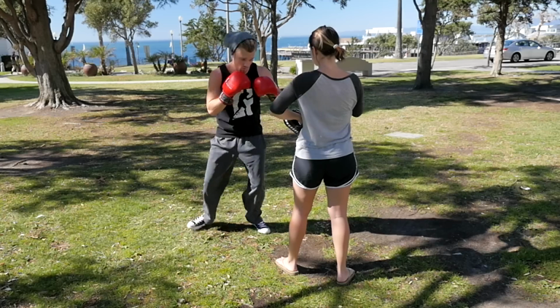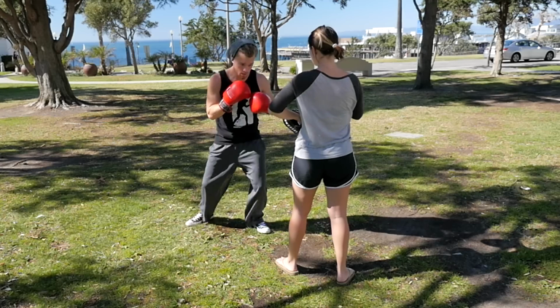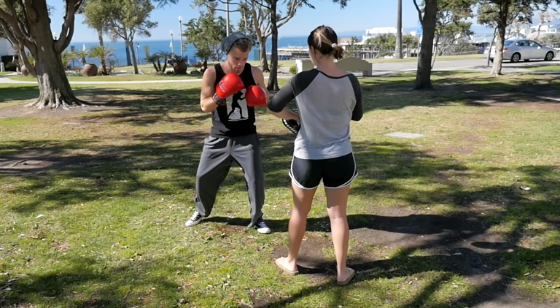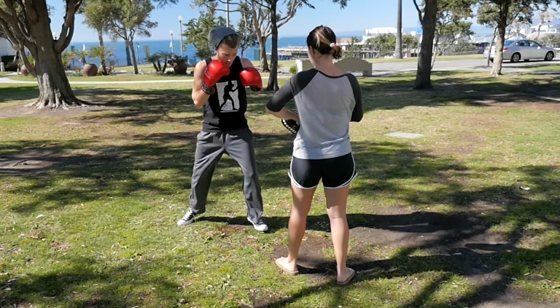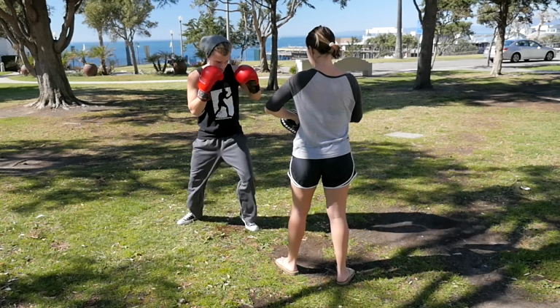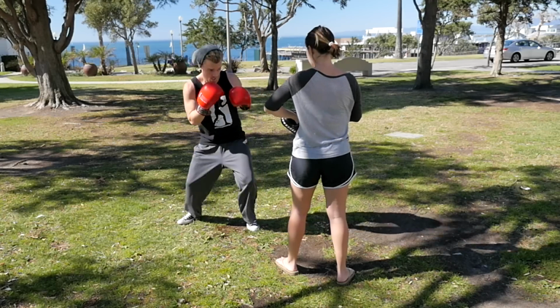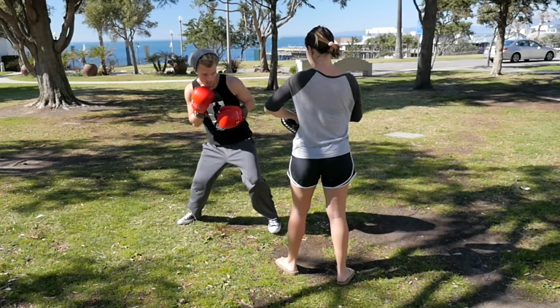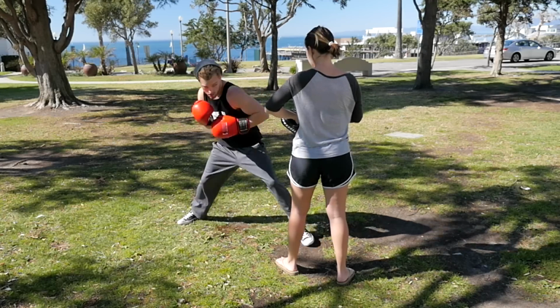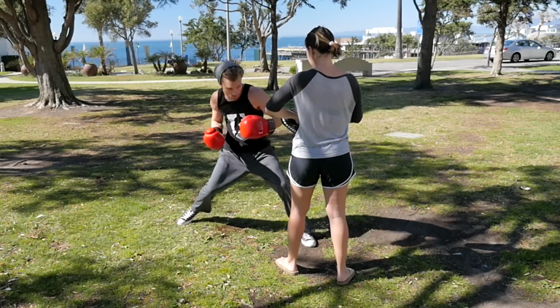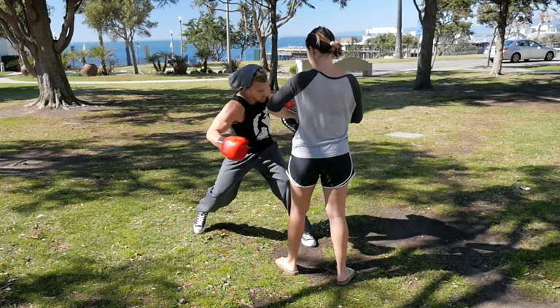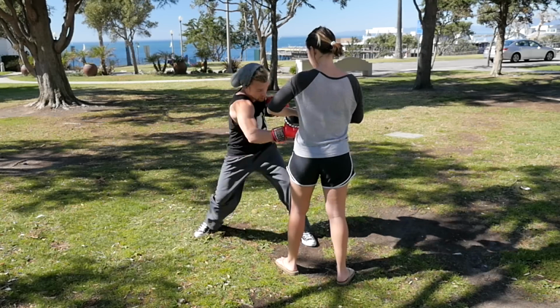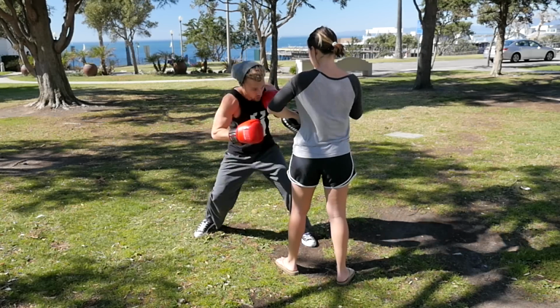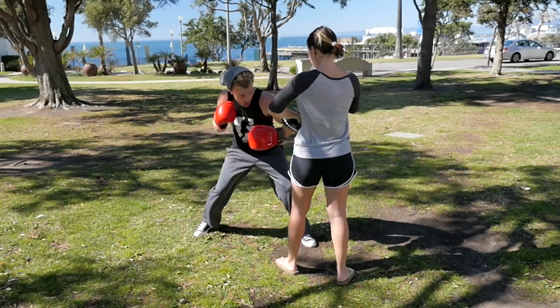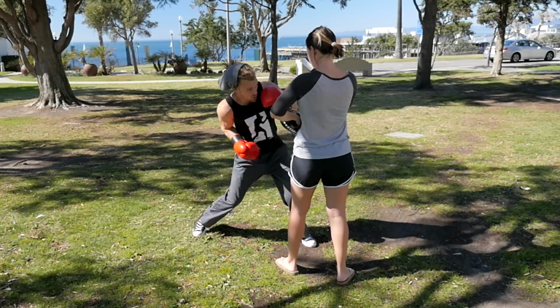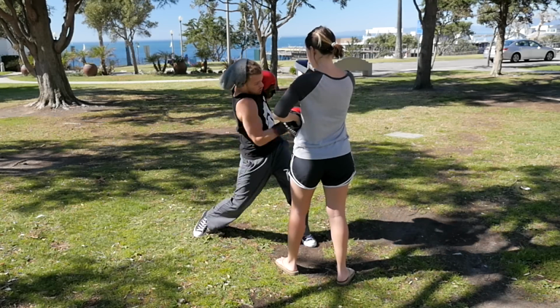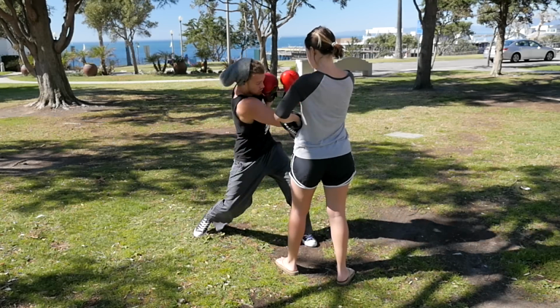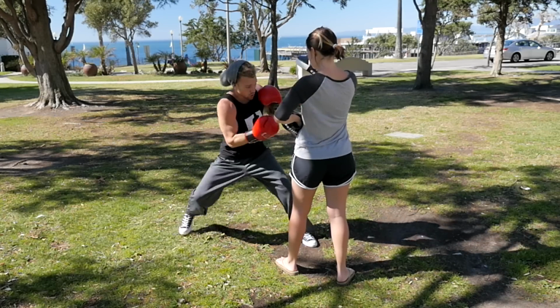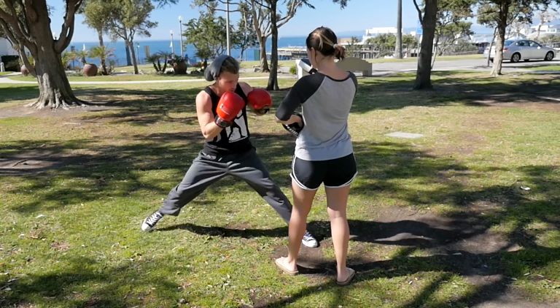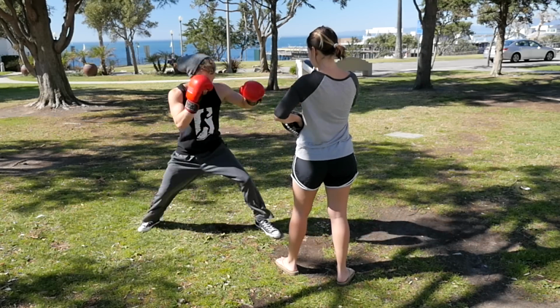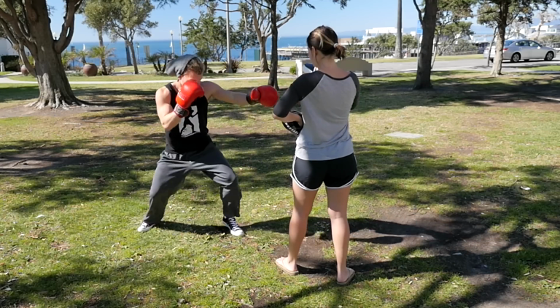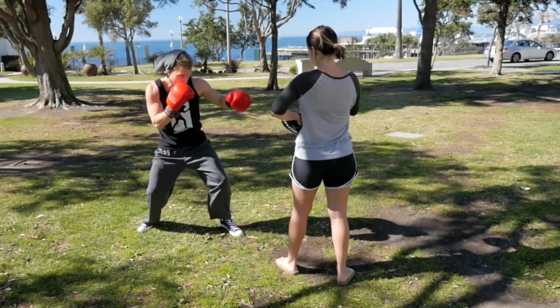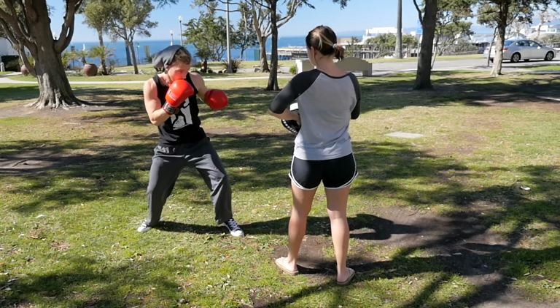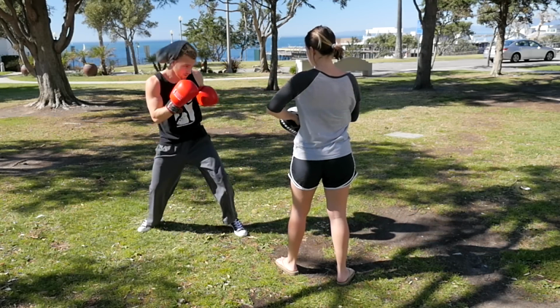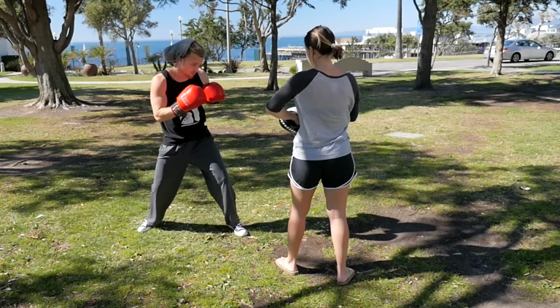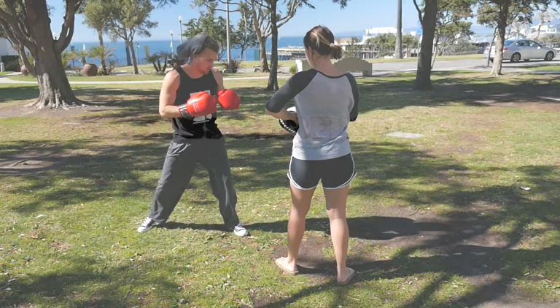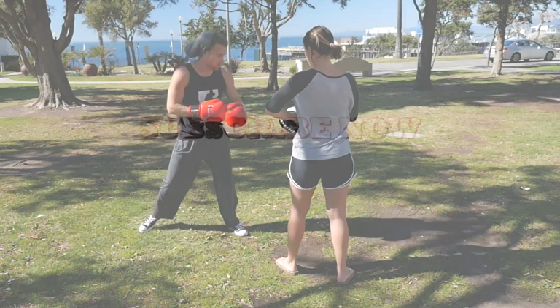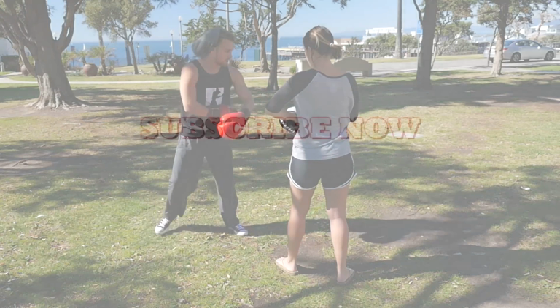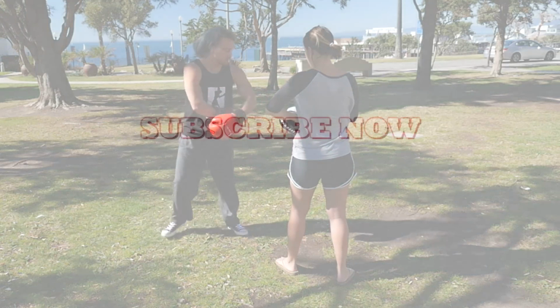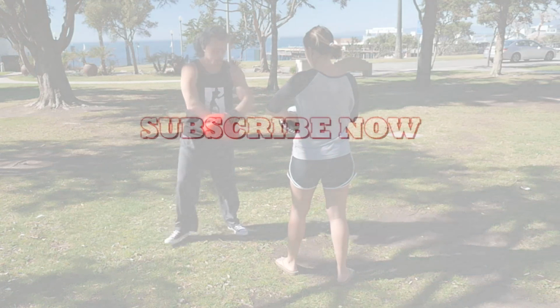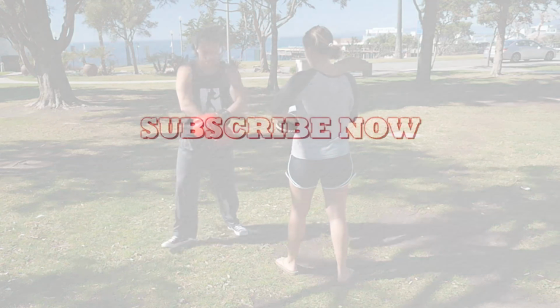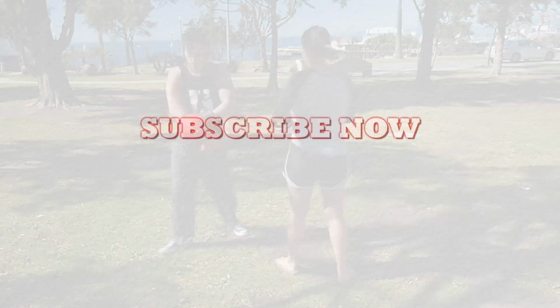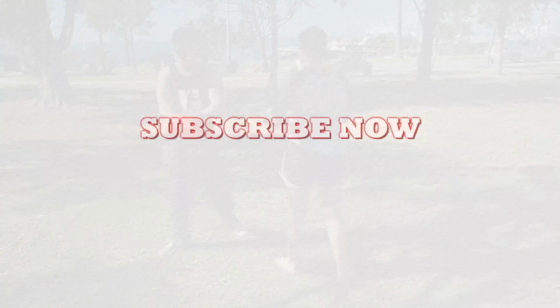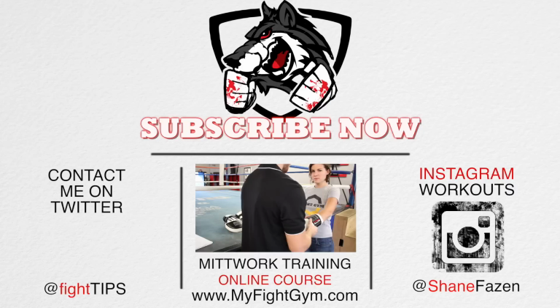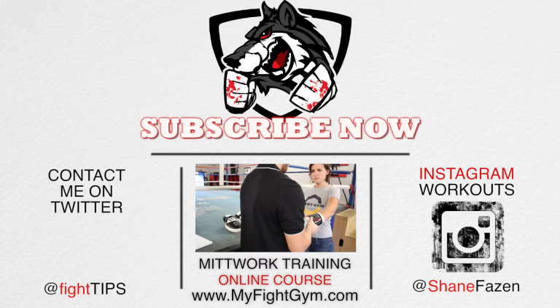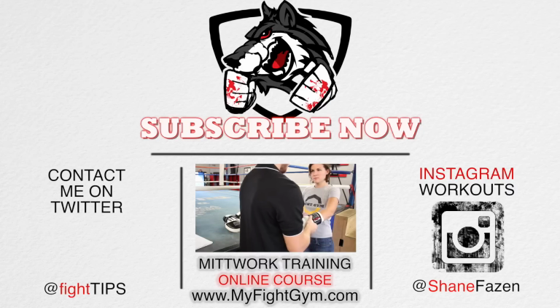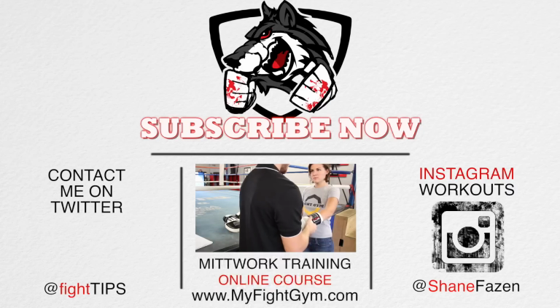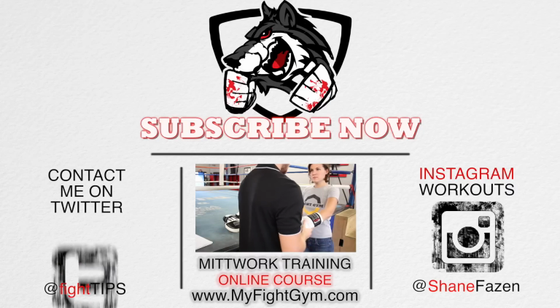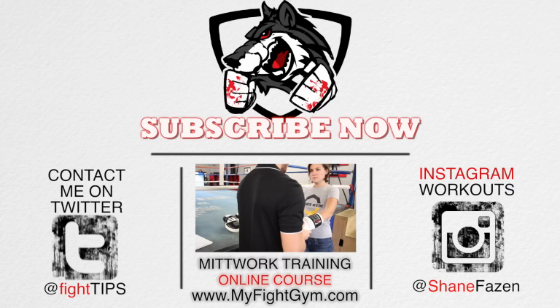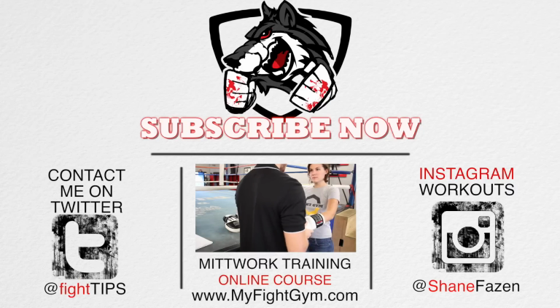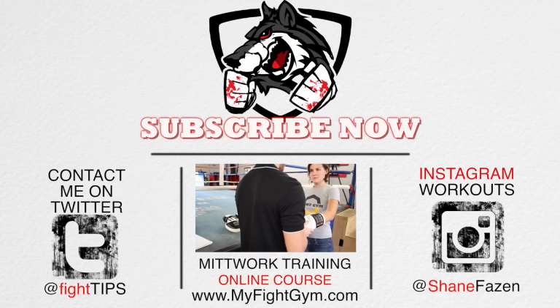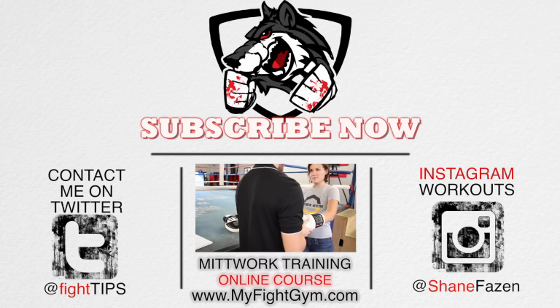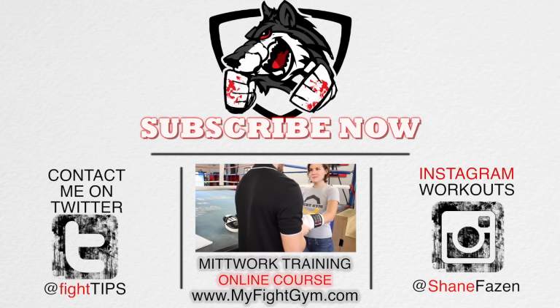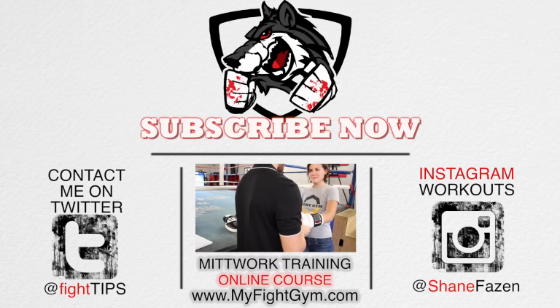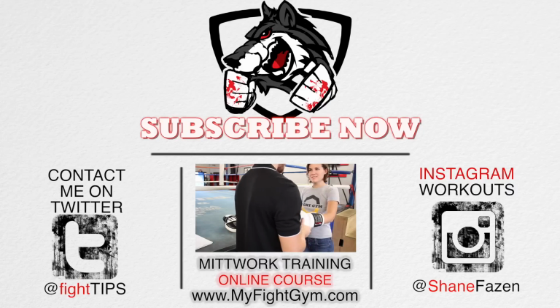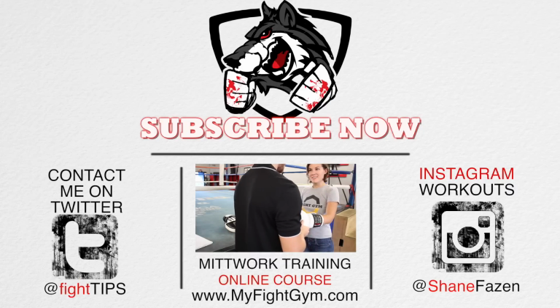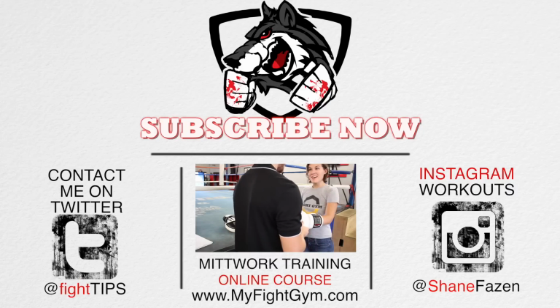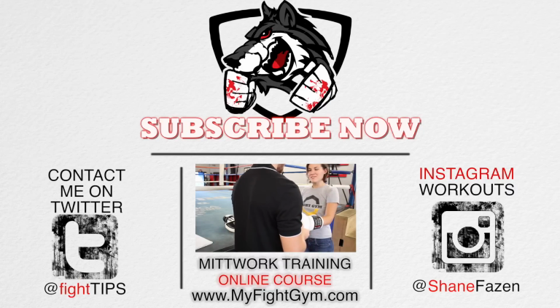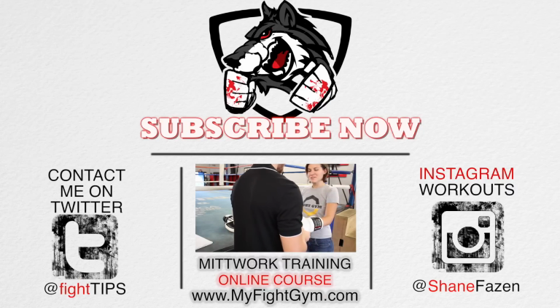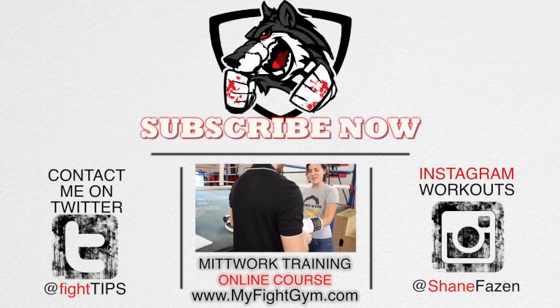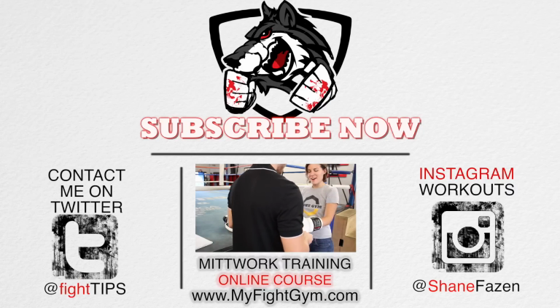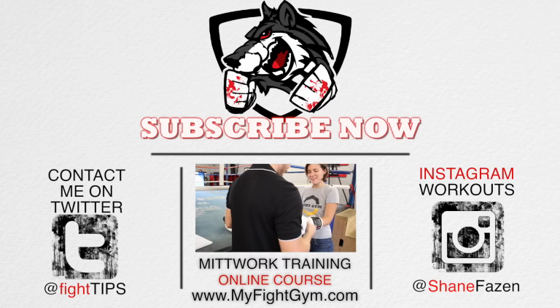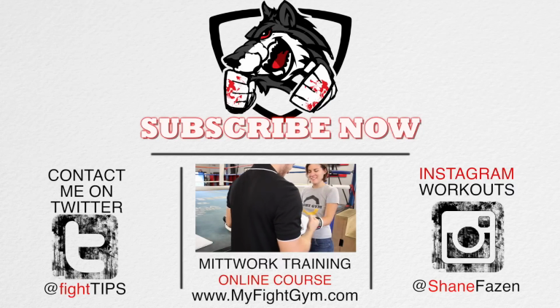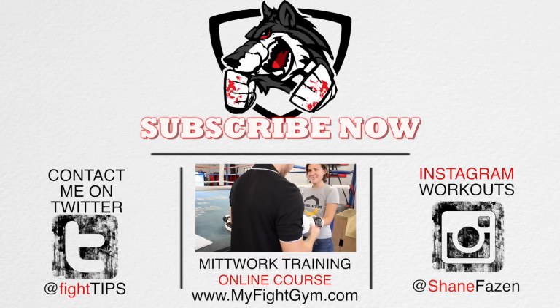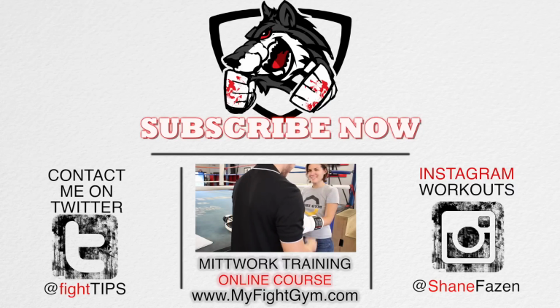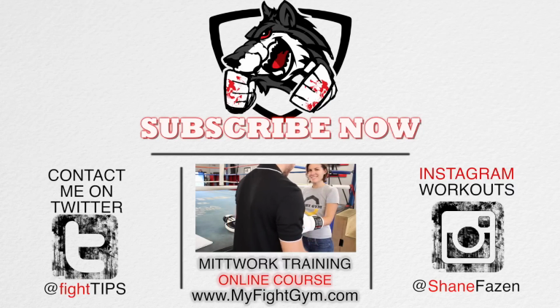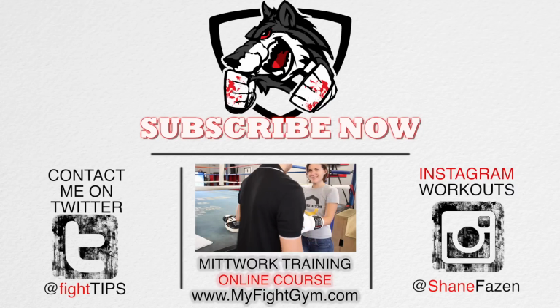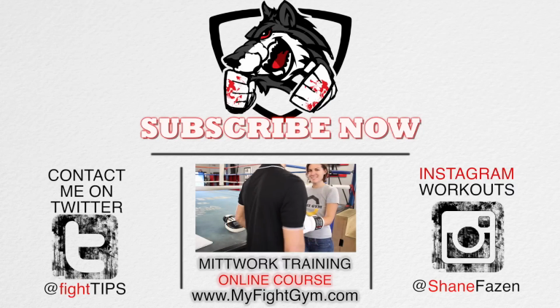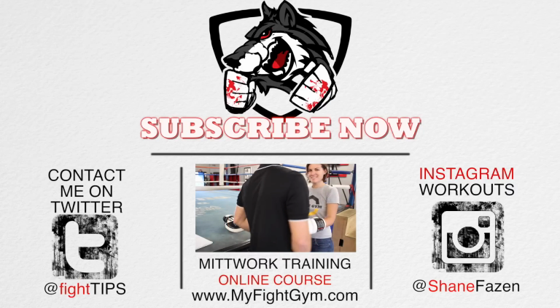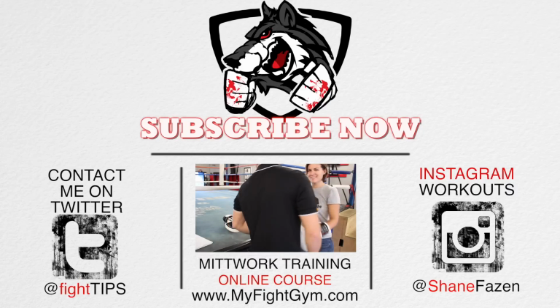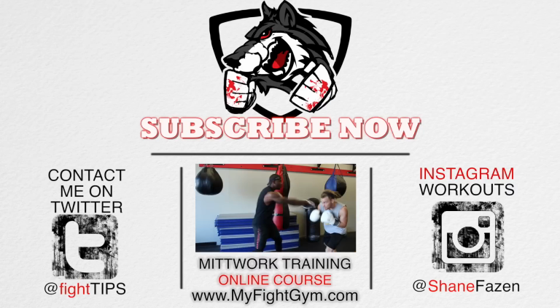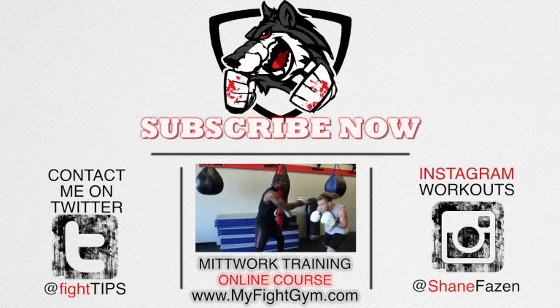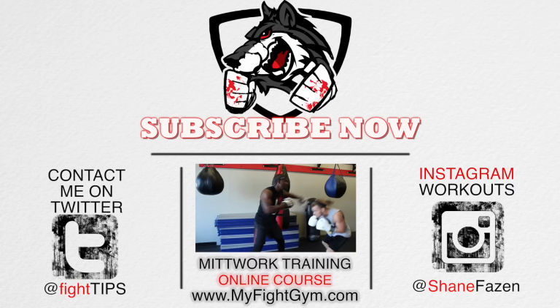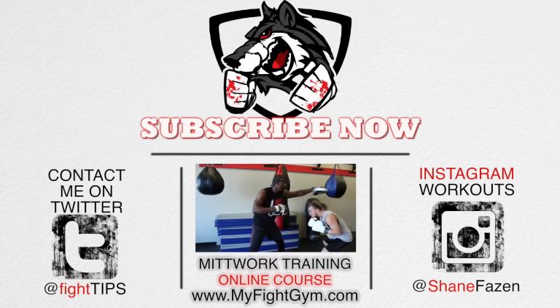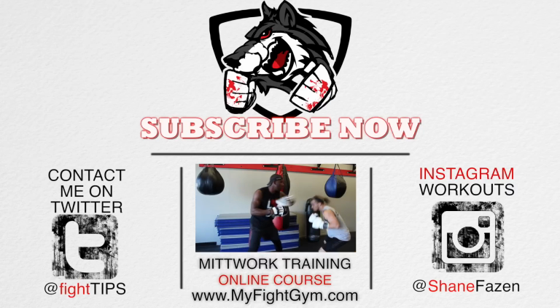These were all rear uppercut combos. There's tons more — different angles, different ranges. You want to see a part two? Let me know in the comments below.